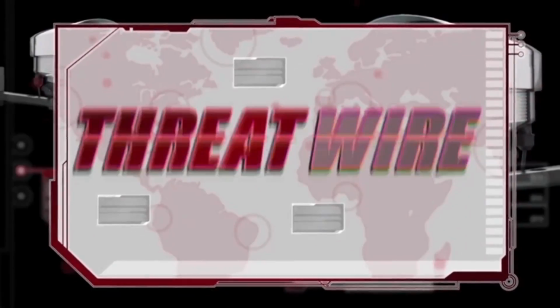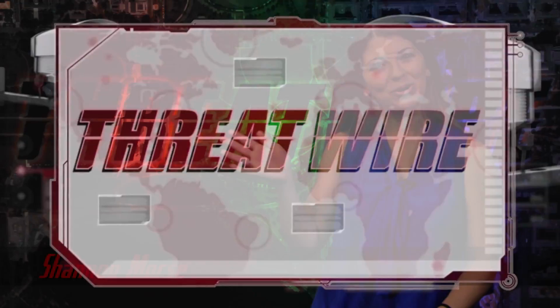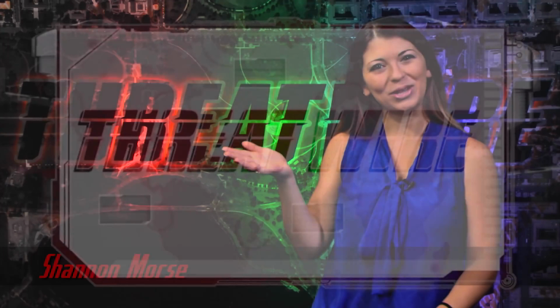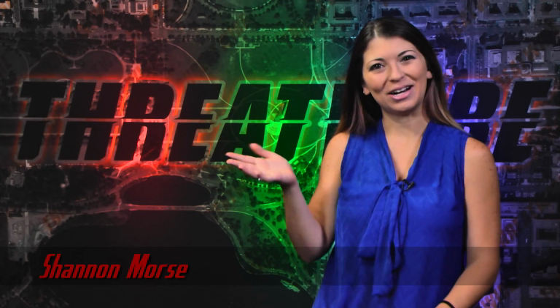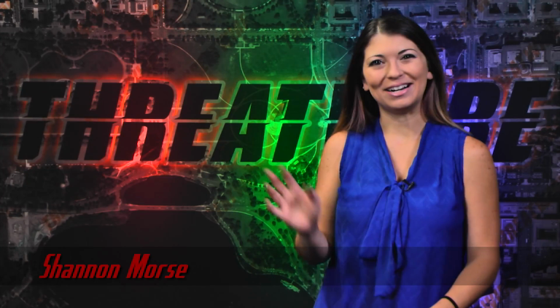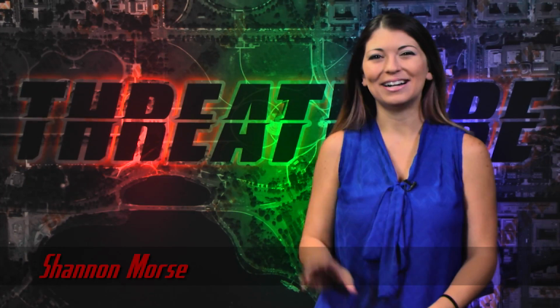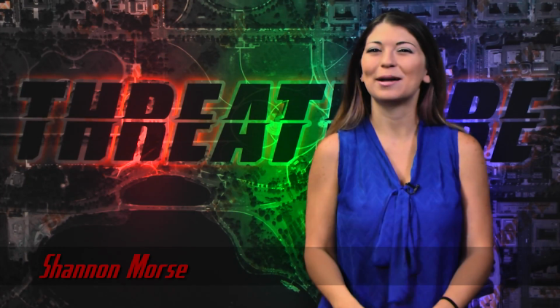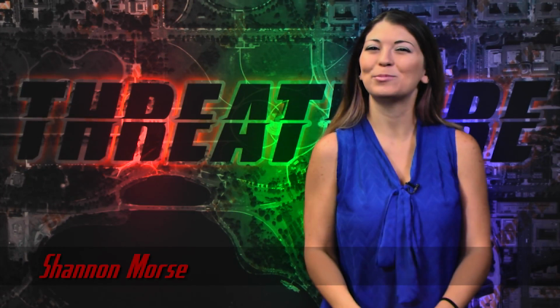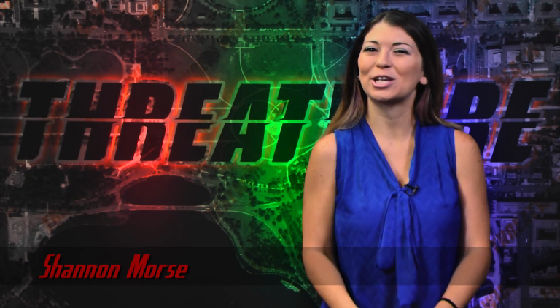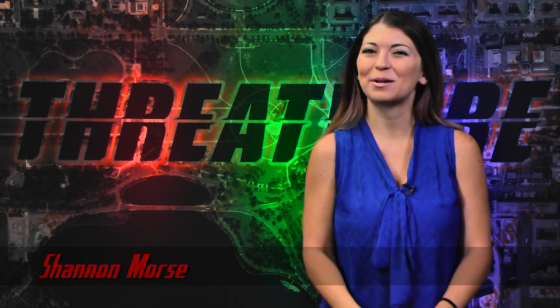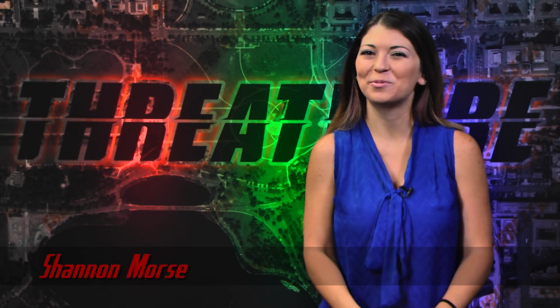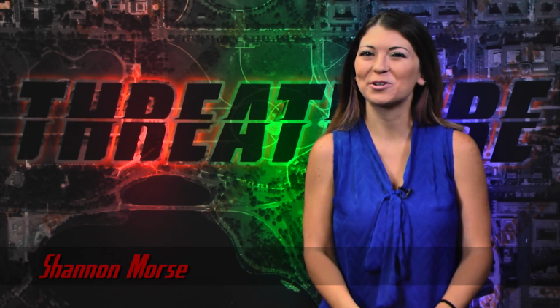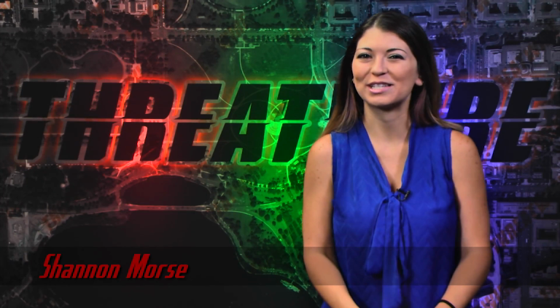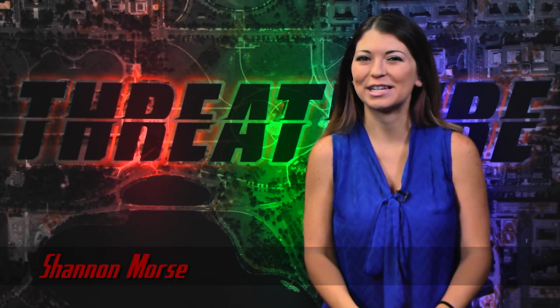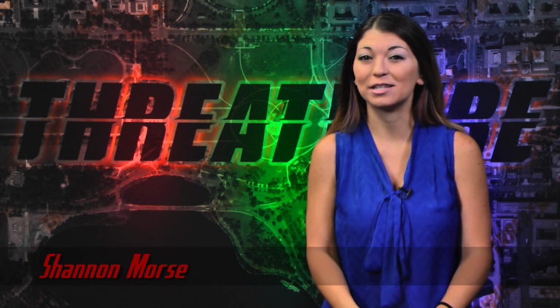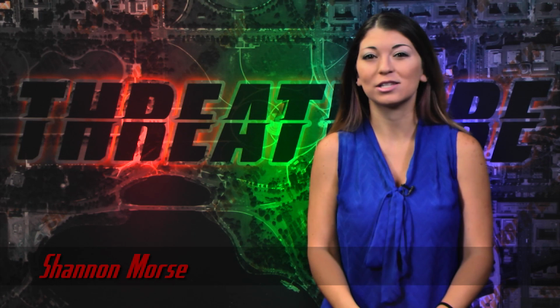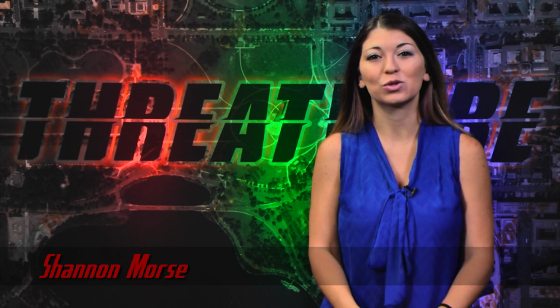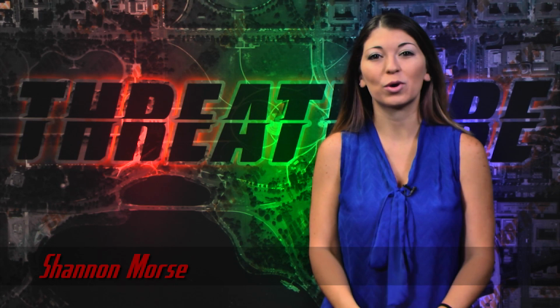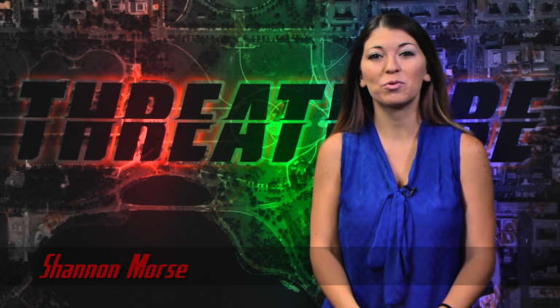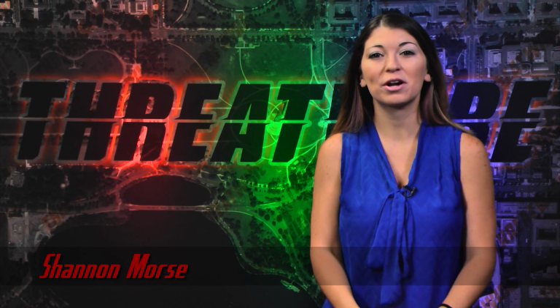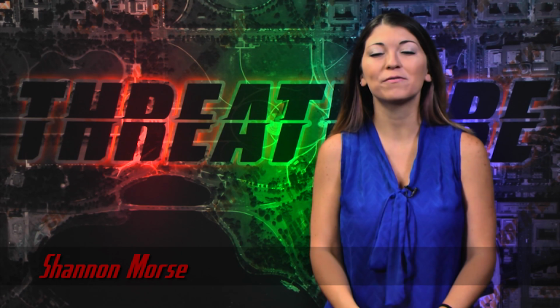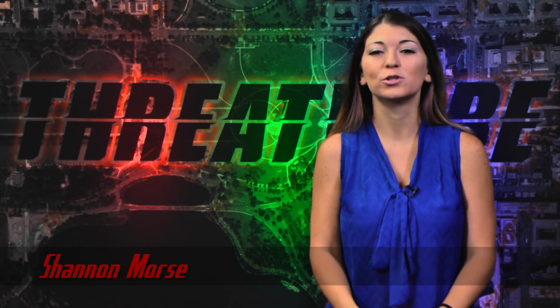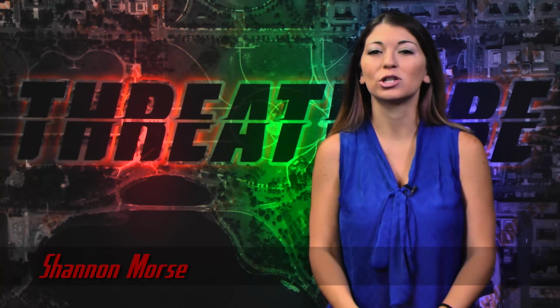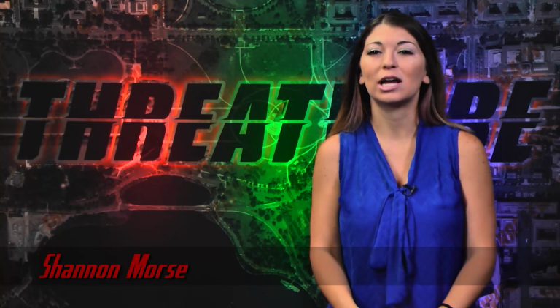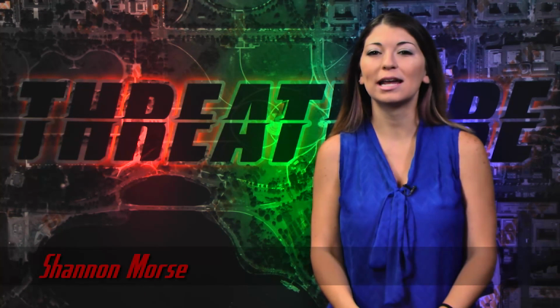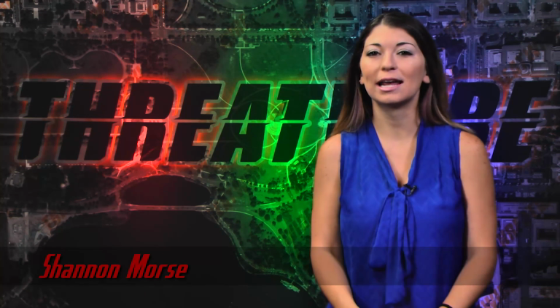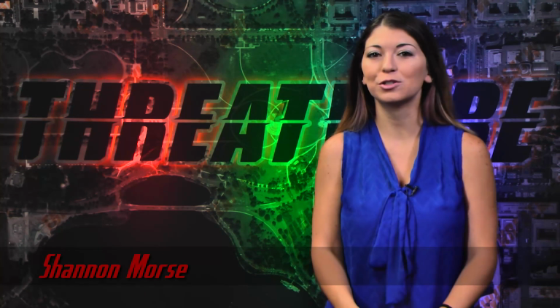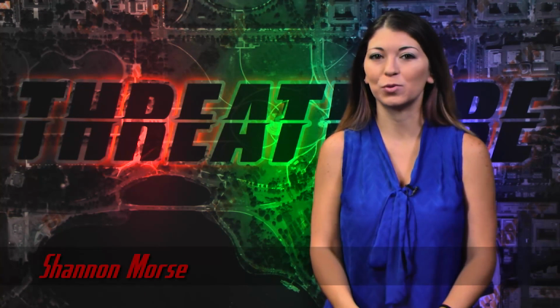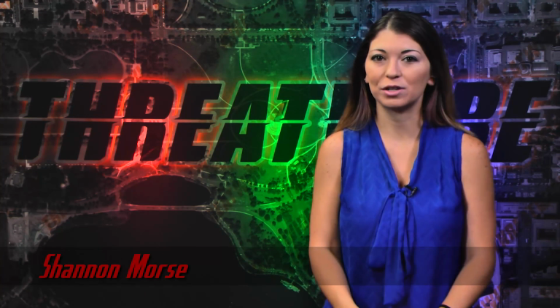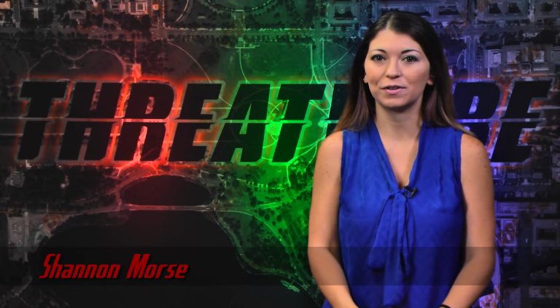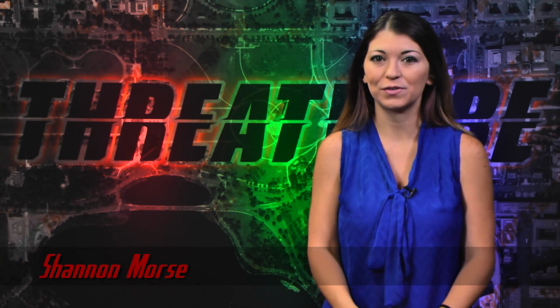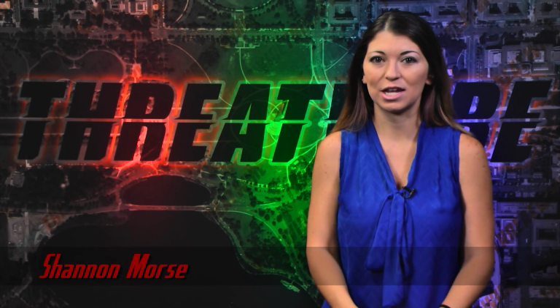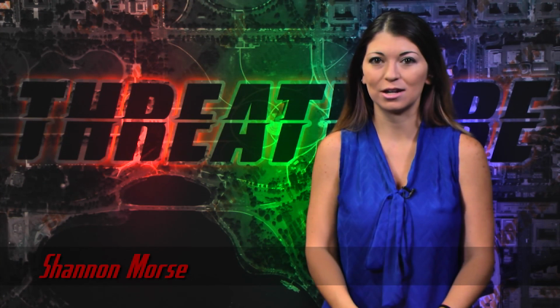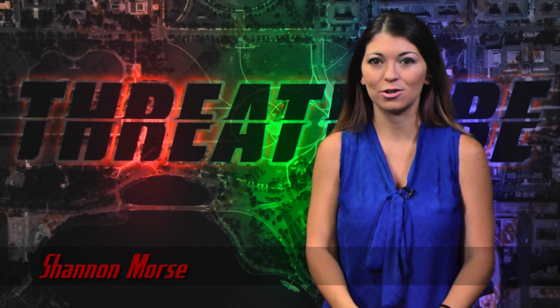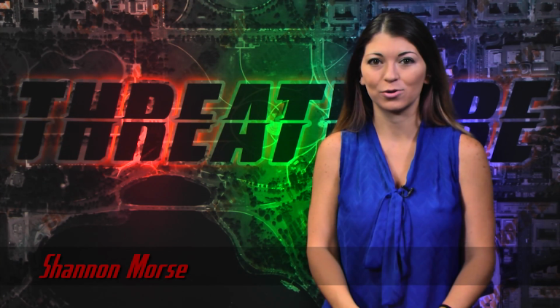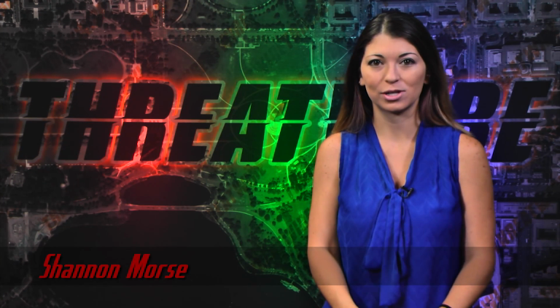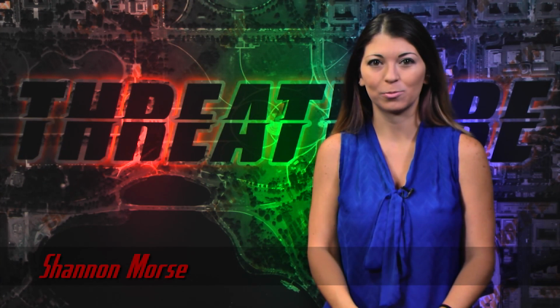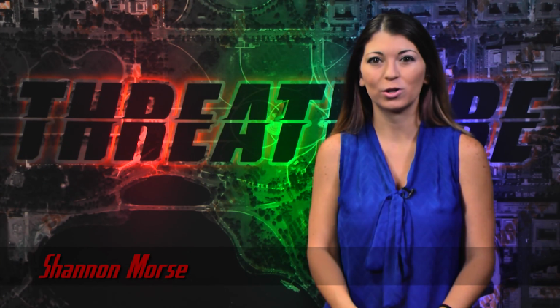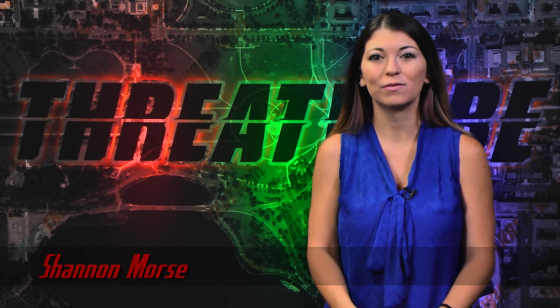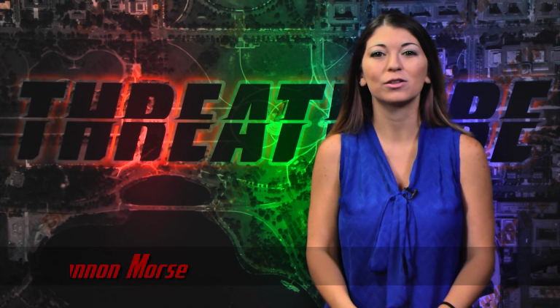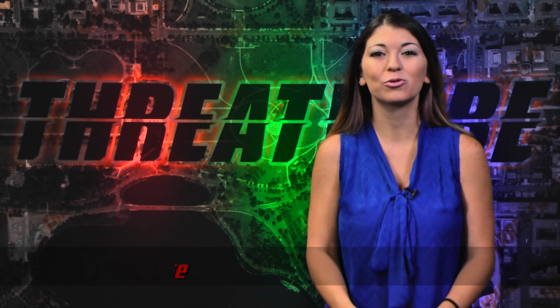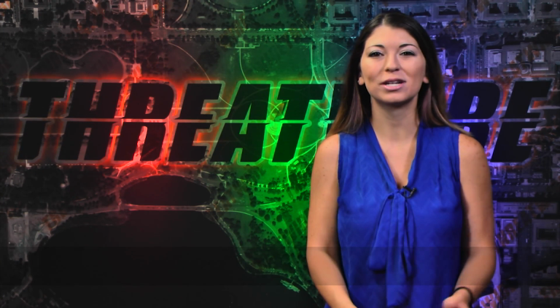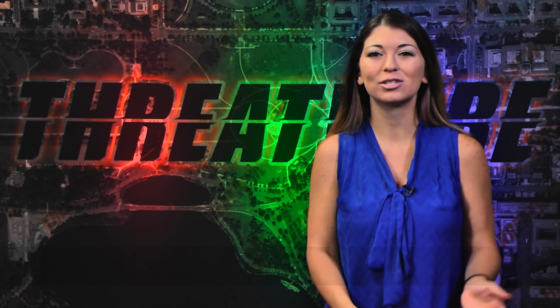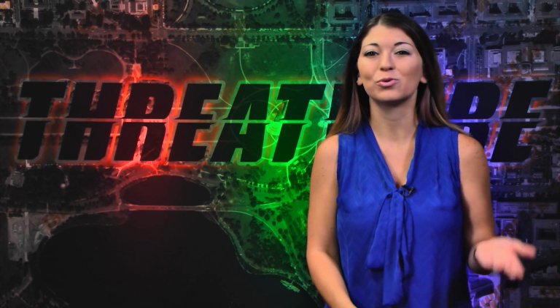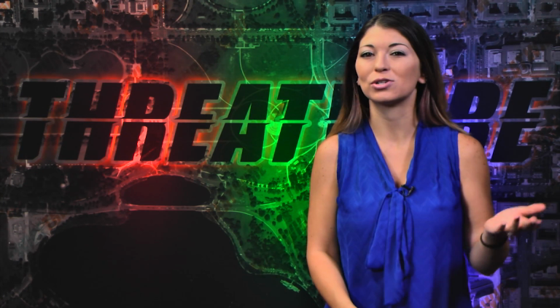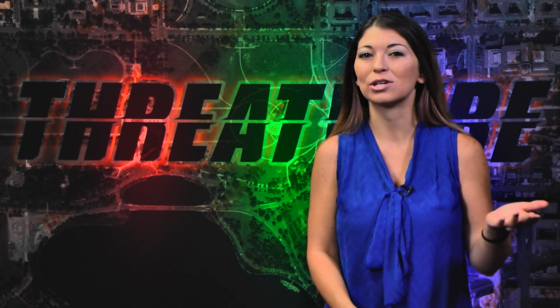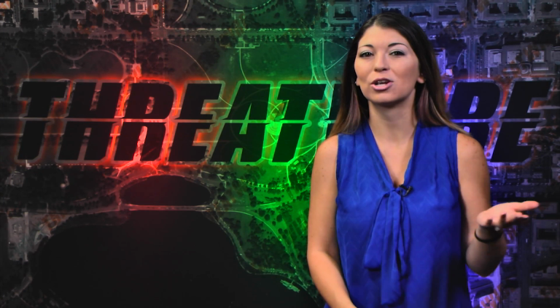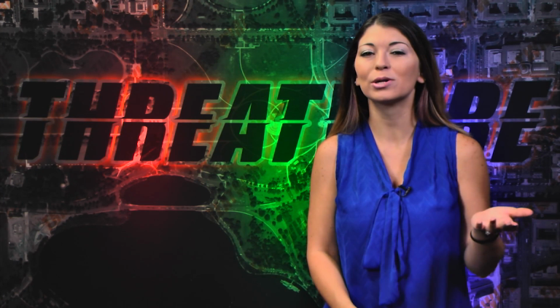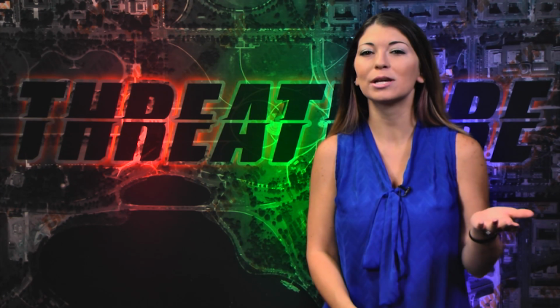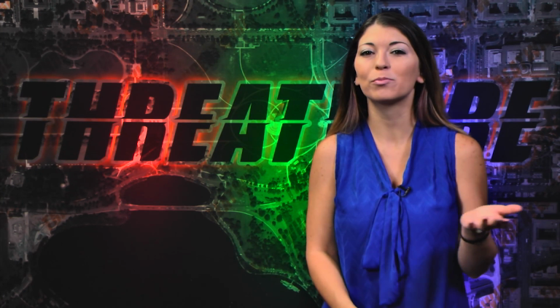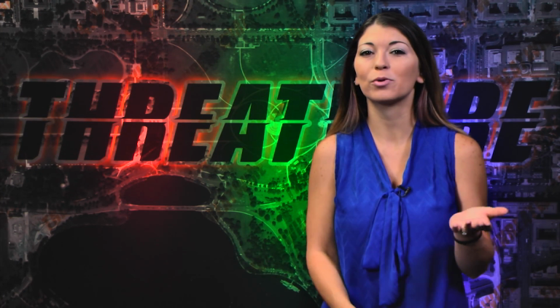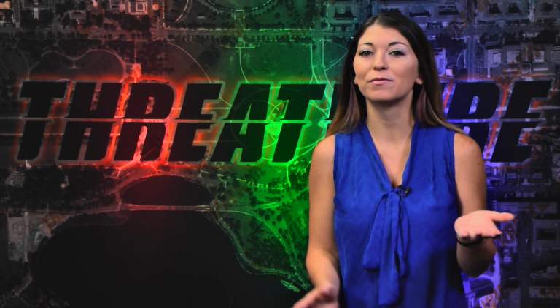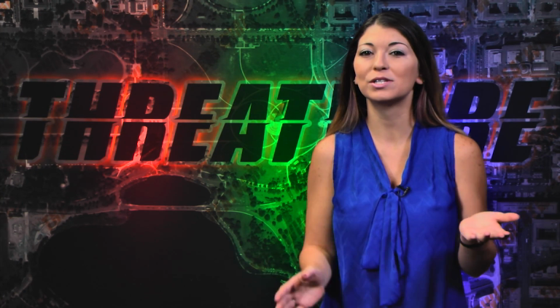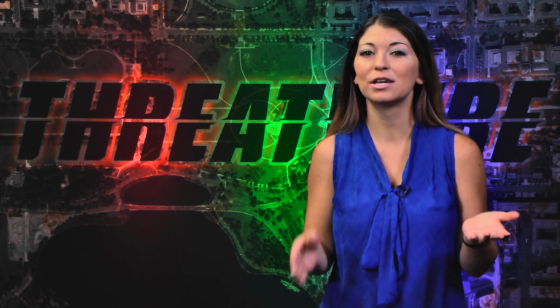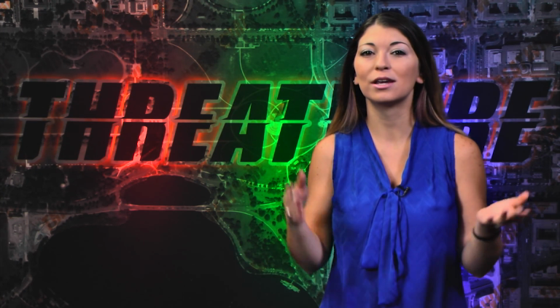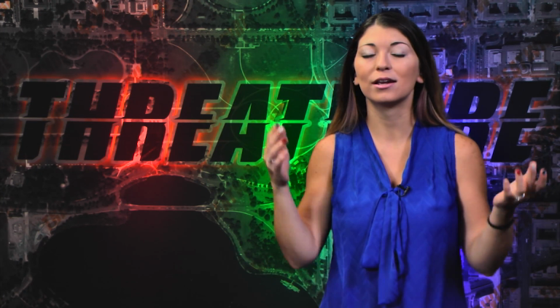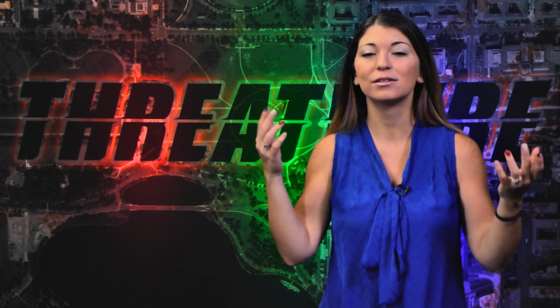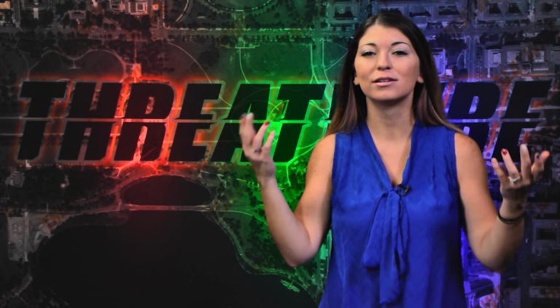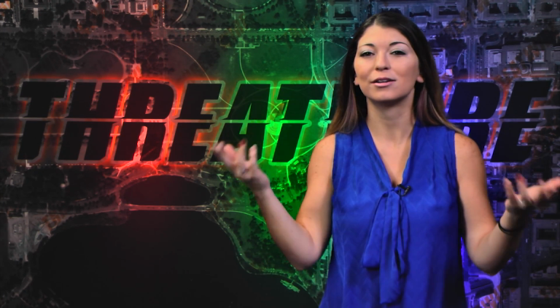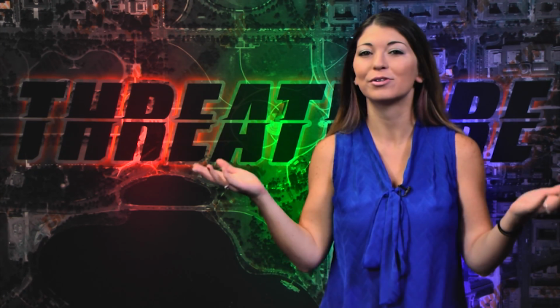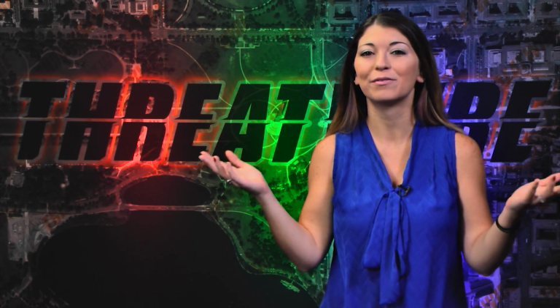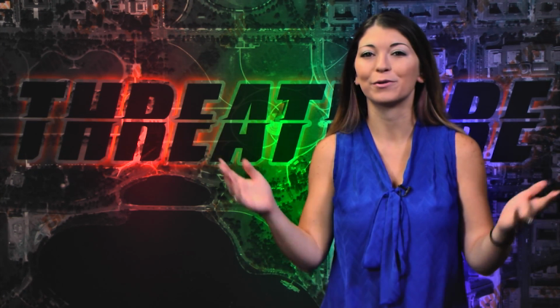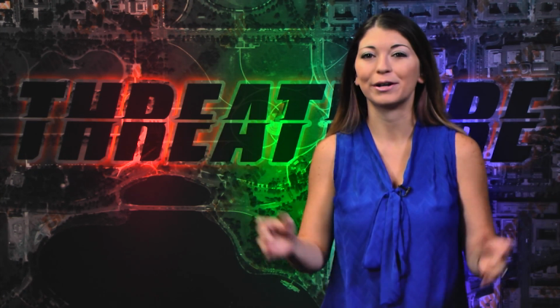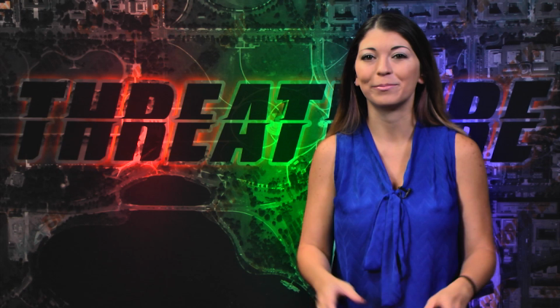Hola! I'm Shannon Morse, and this is ThreatWire for July 8, 2015, your summary of the threats to our security, privacy, and internet freedom.